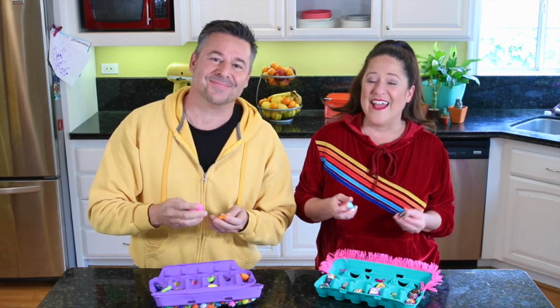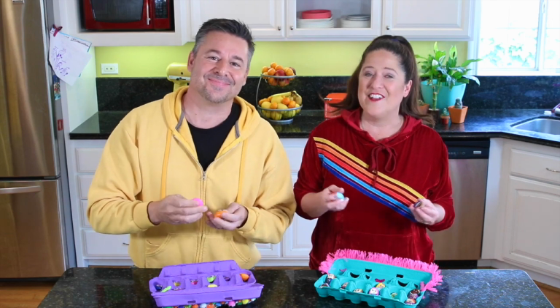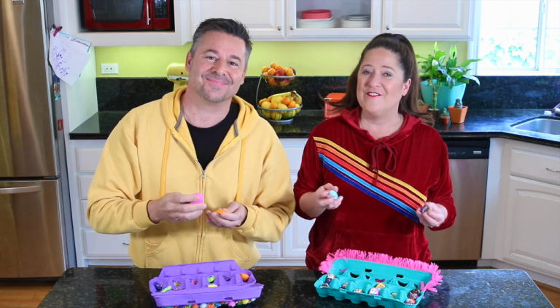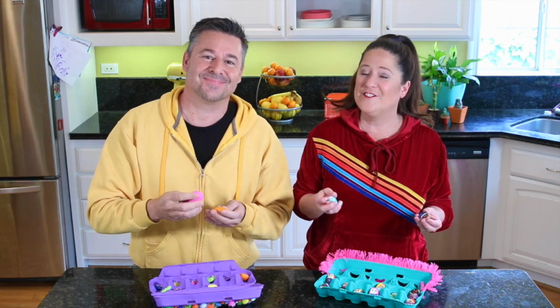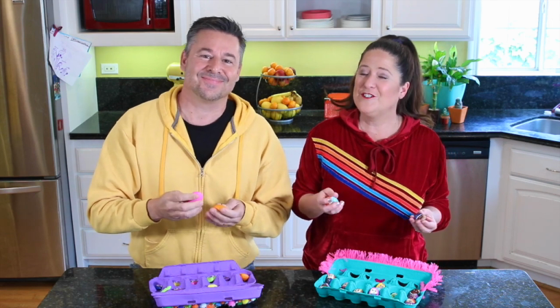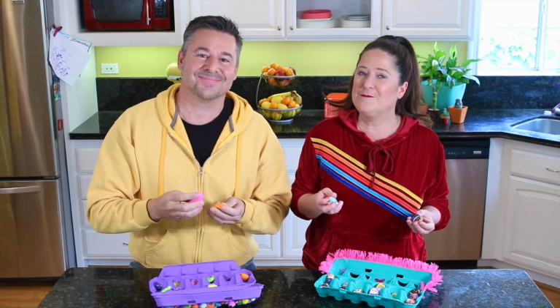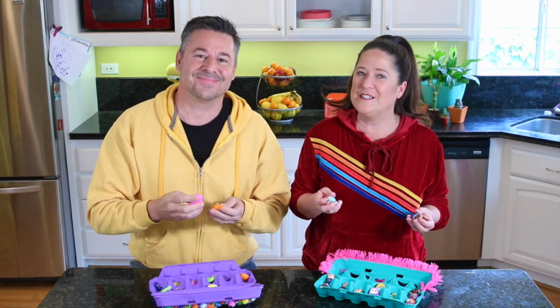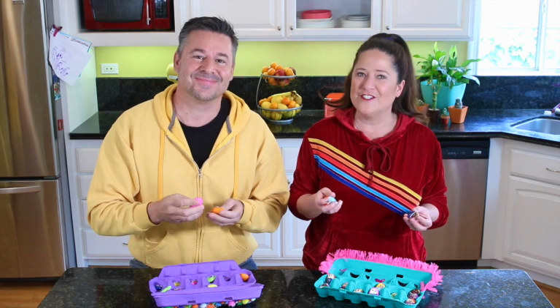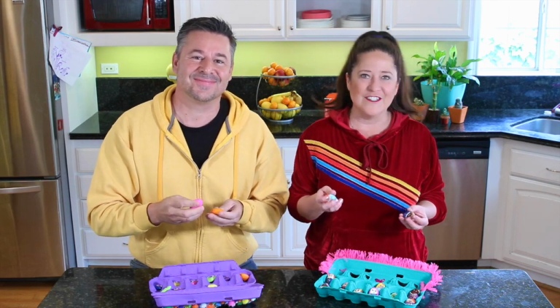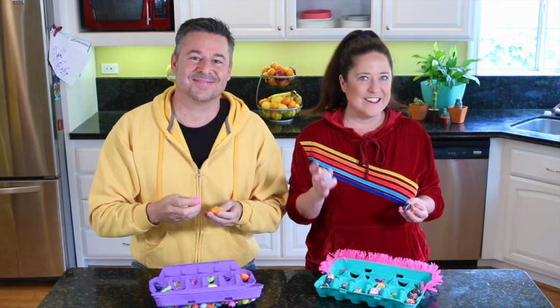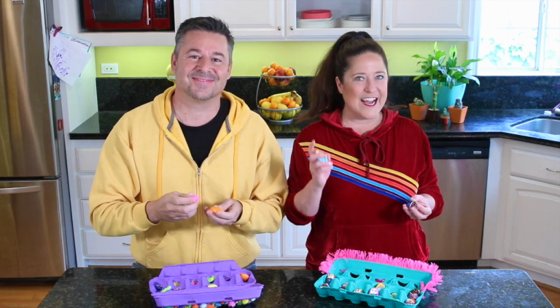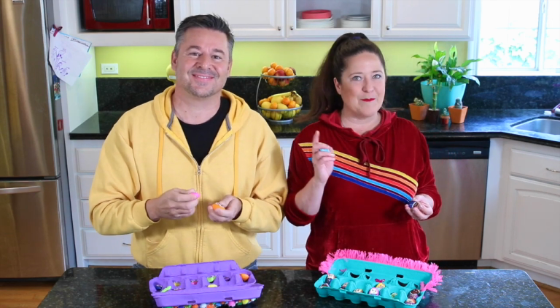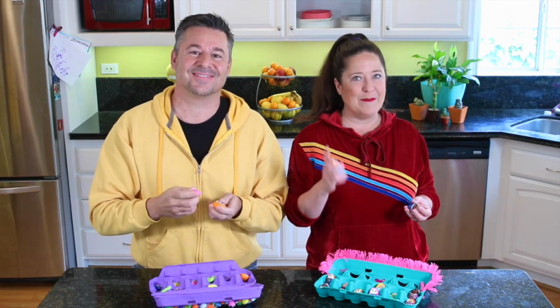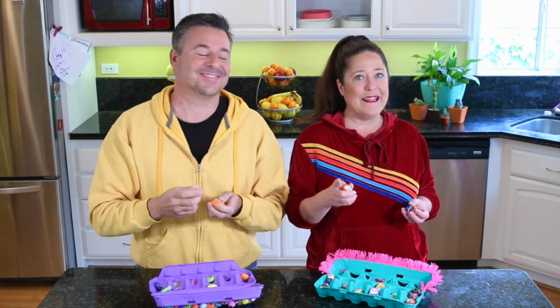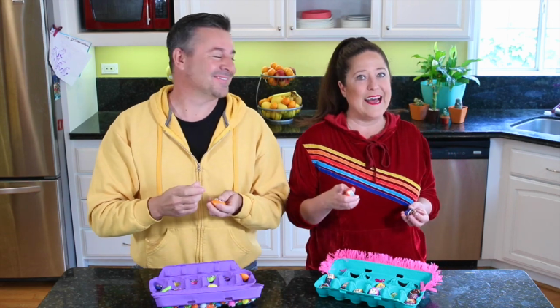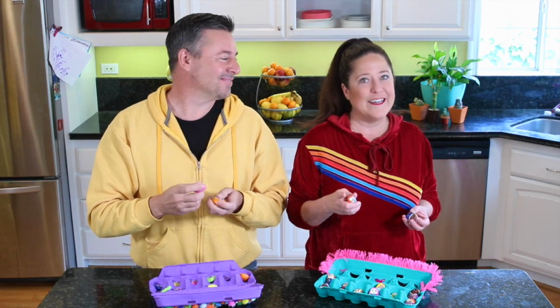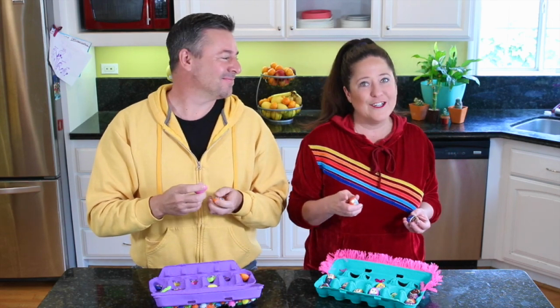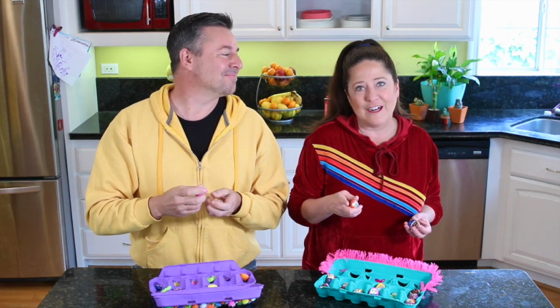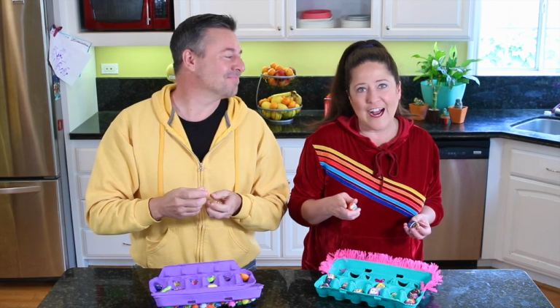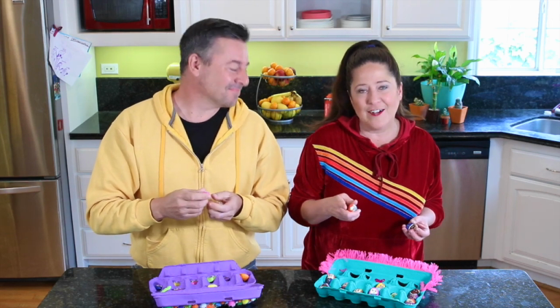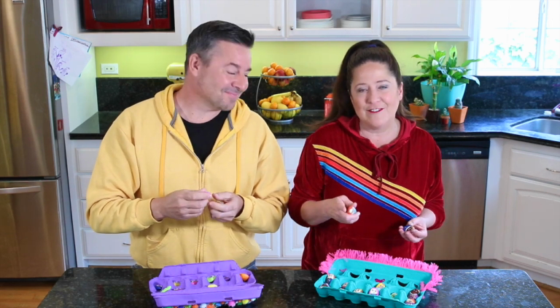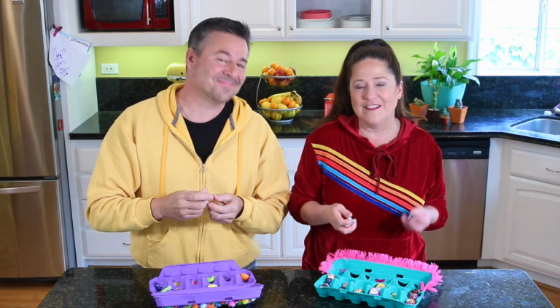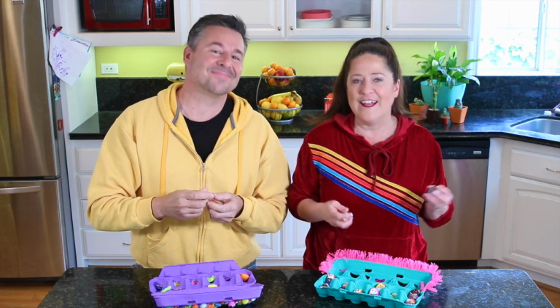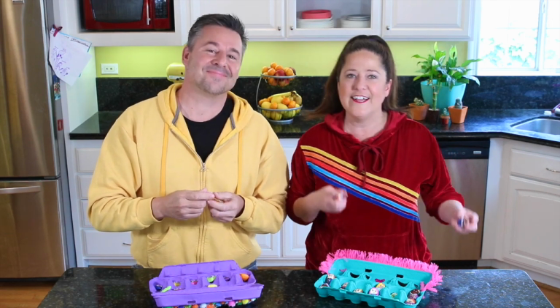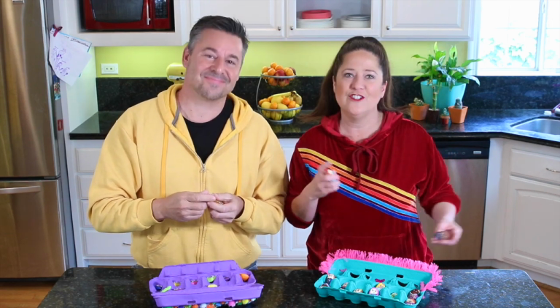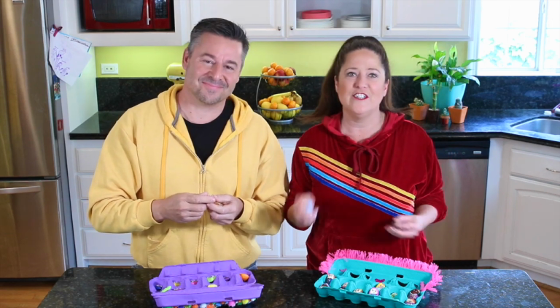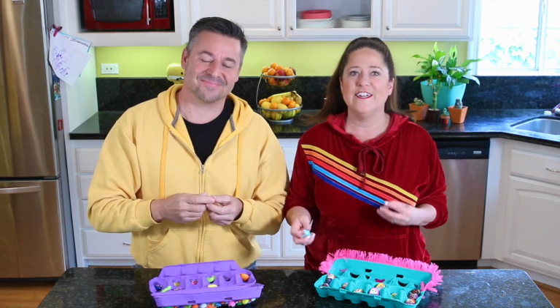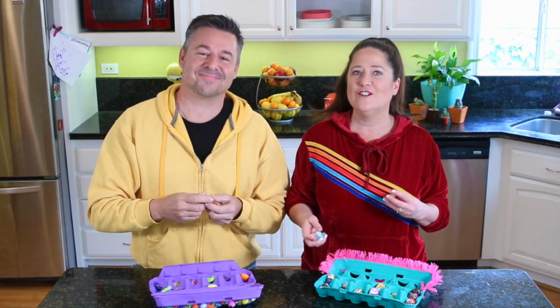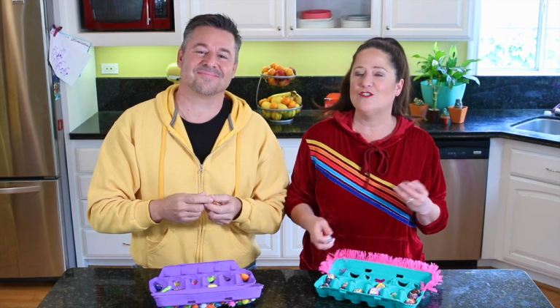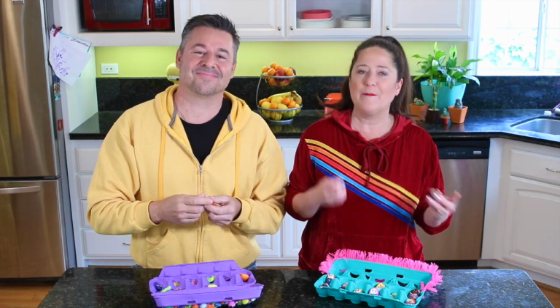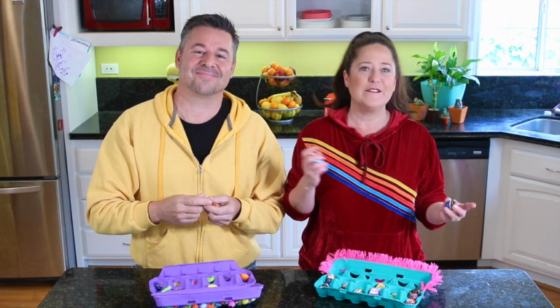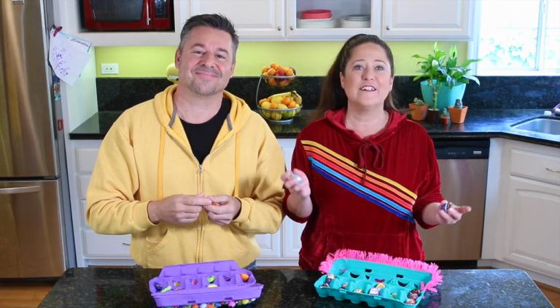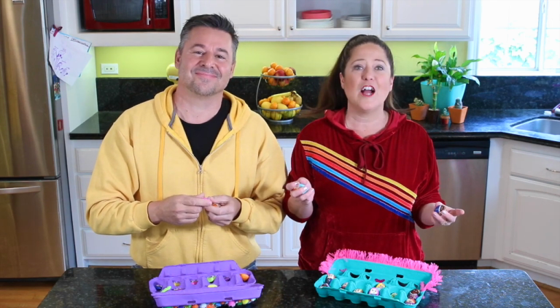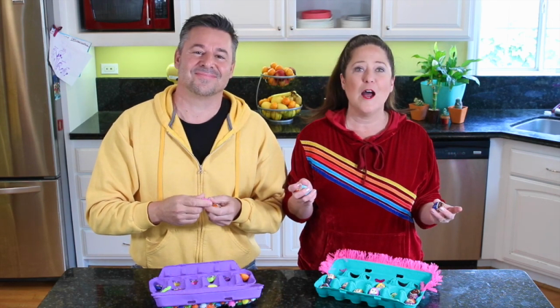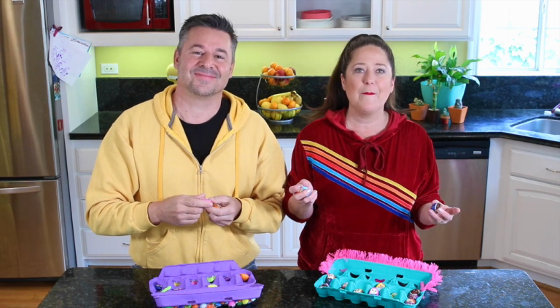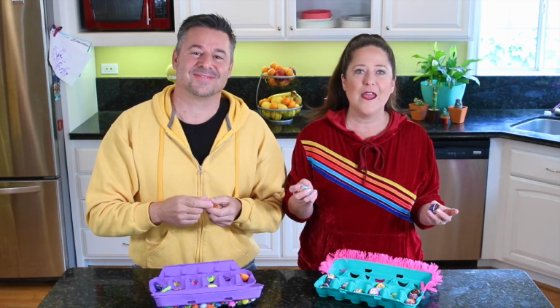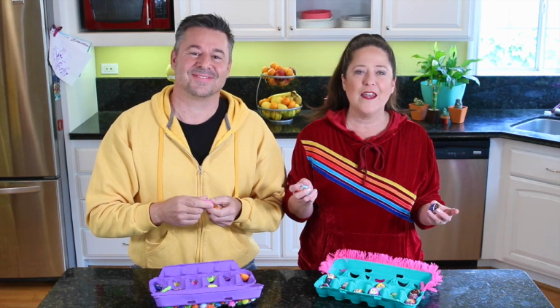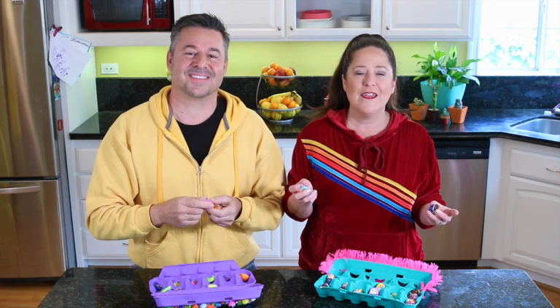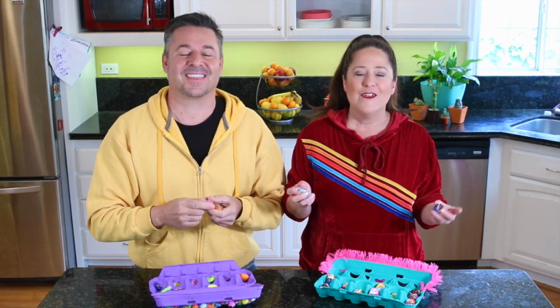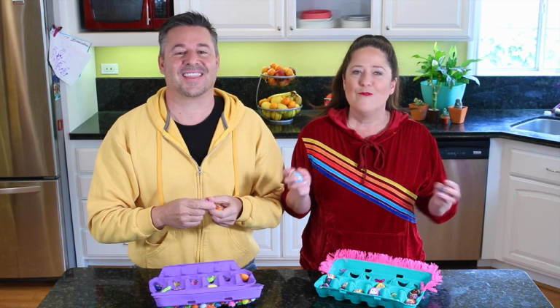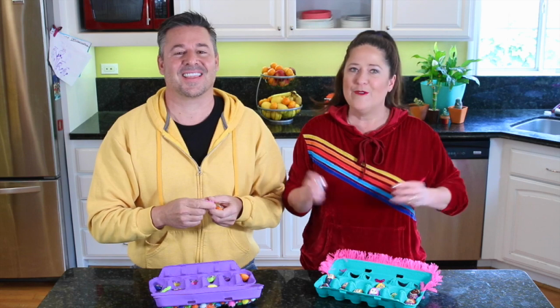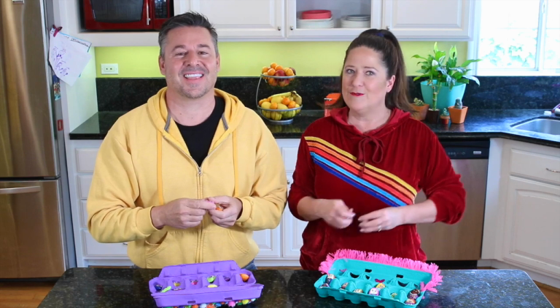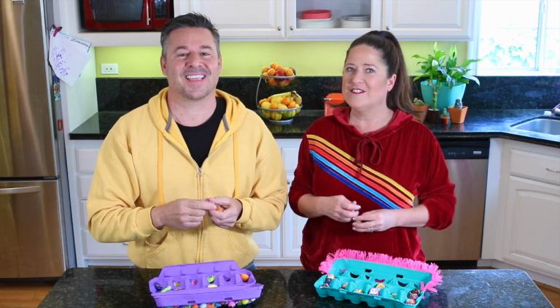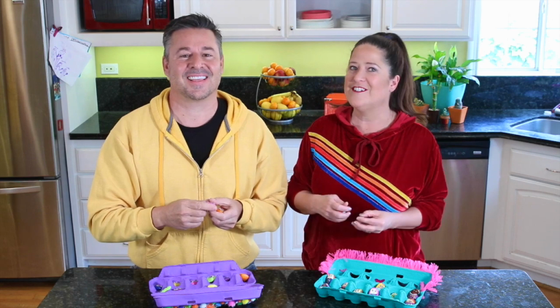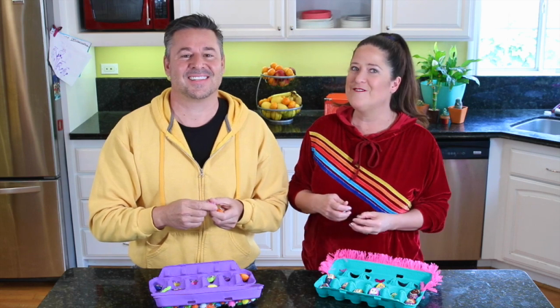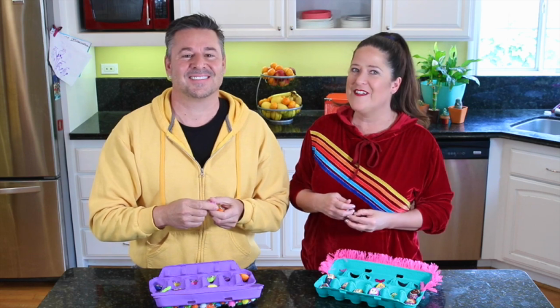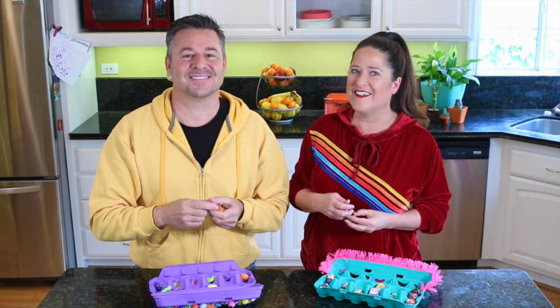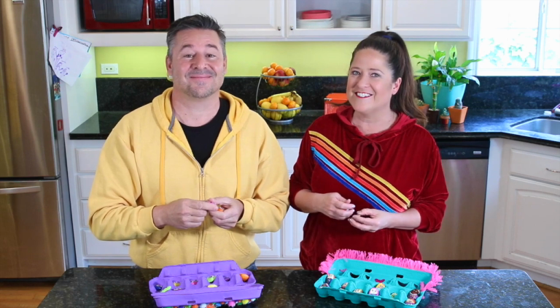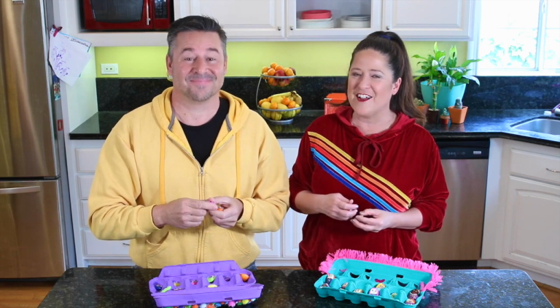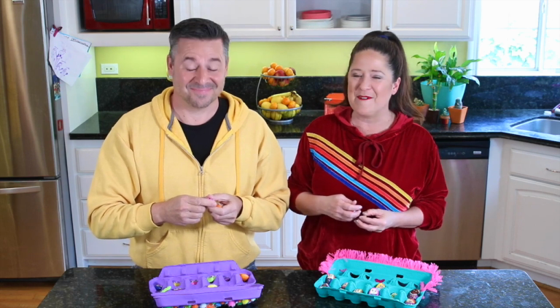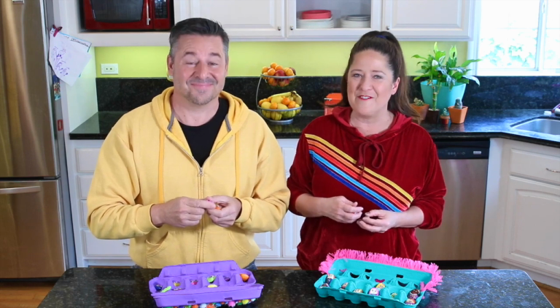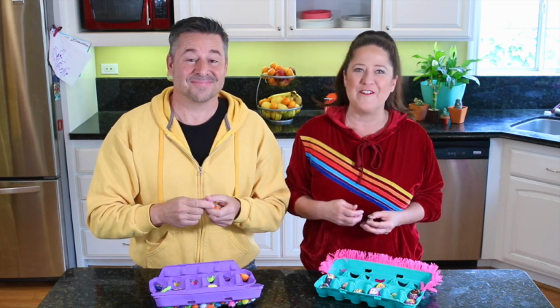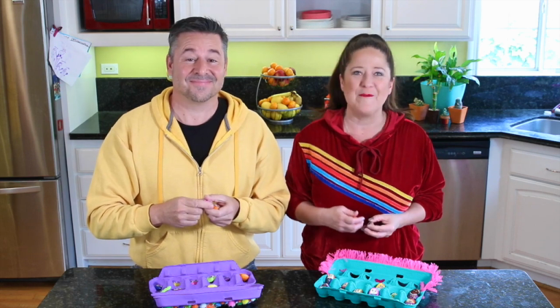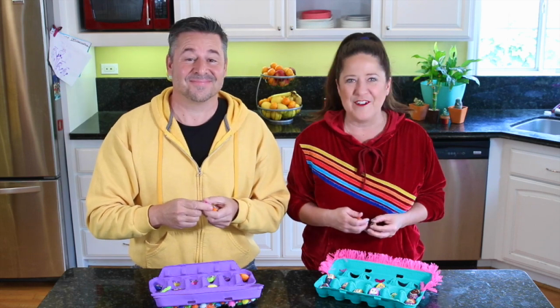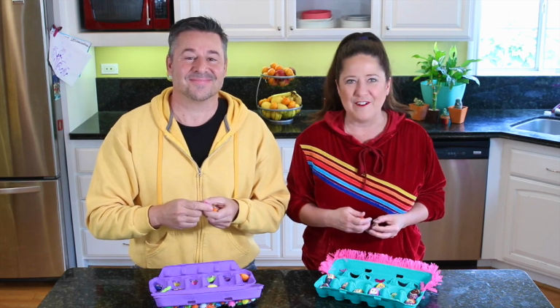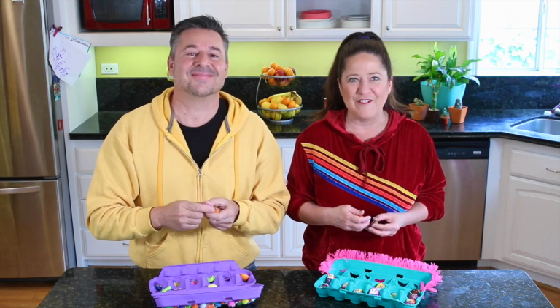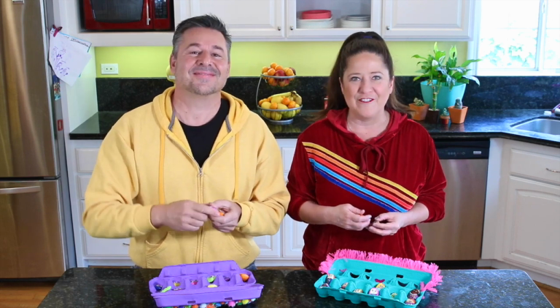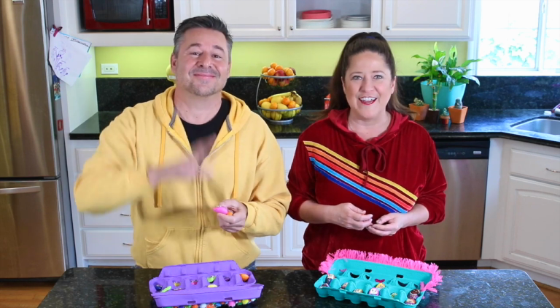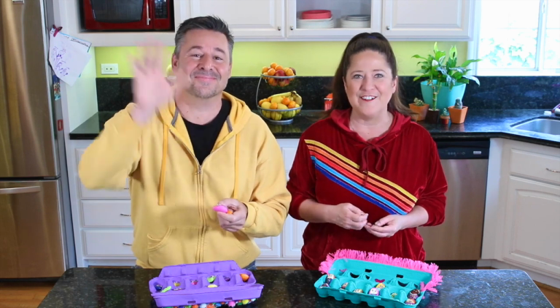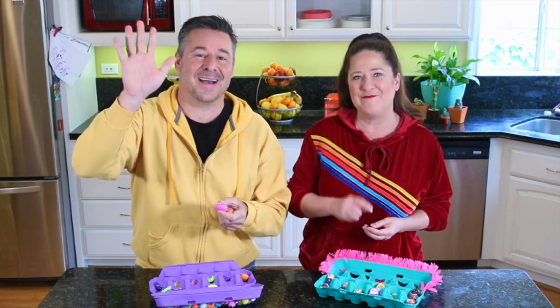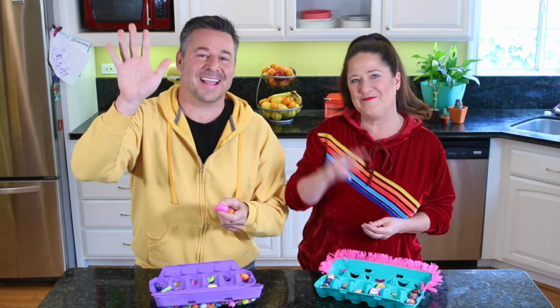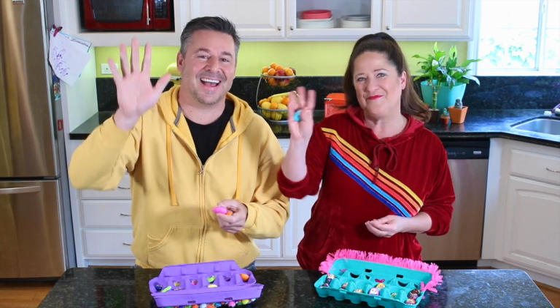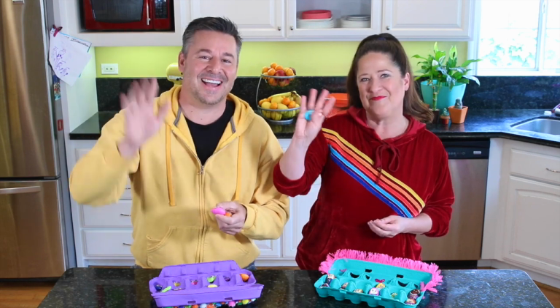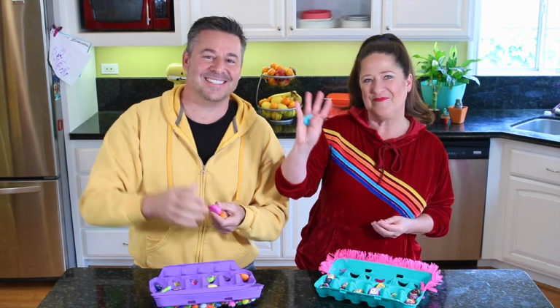And if you do, be sure to tag Plaid Crafts. Like, share, drop us a comment. We will see you next time on Family Craft Night. Bye, guys.